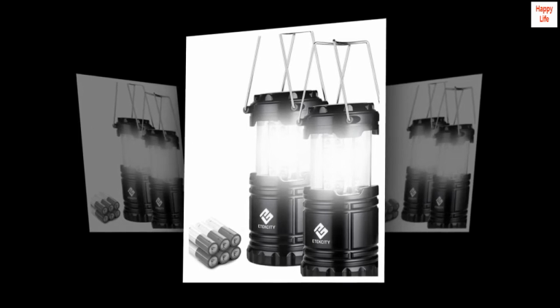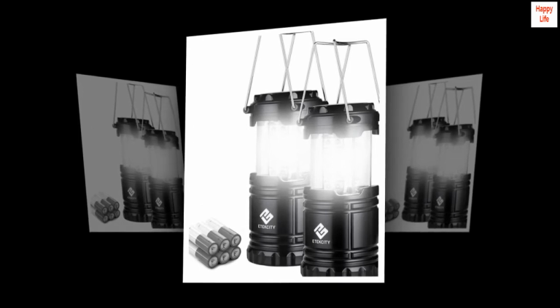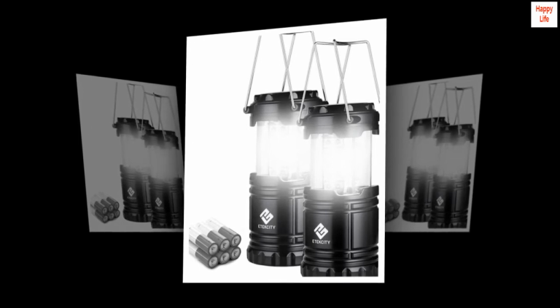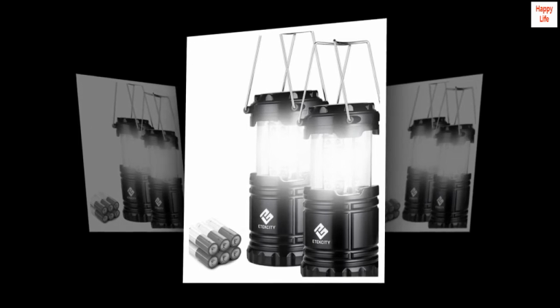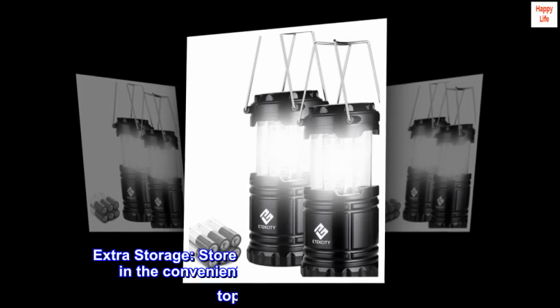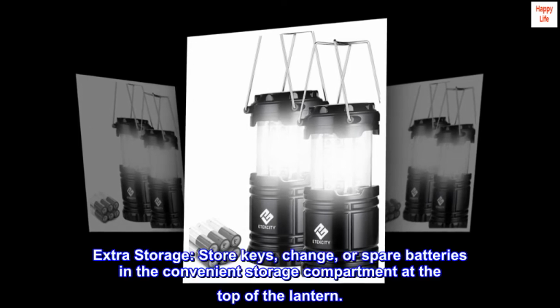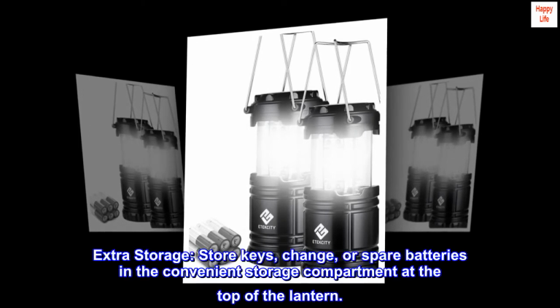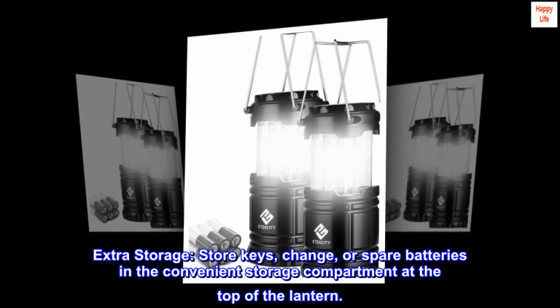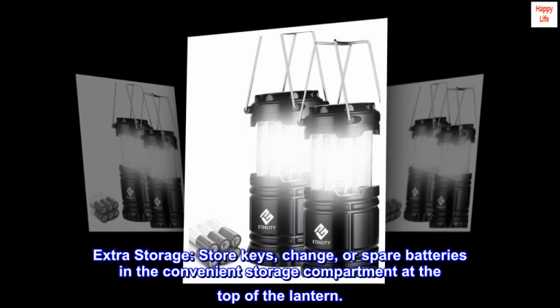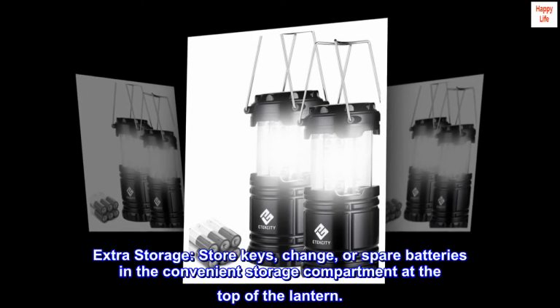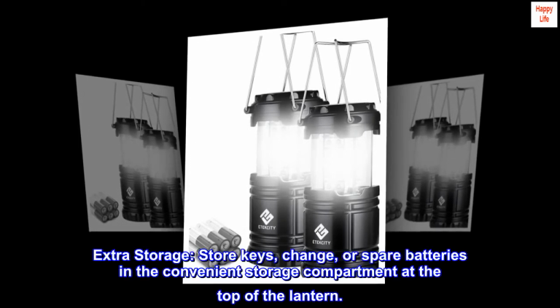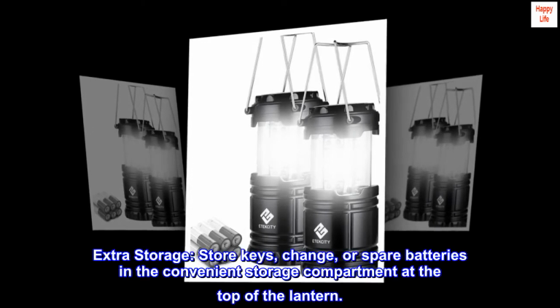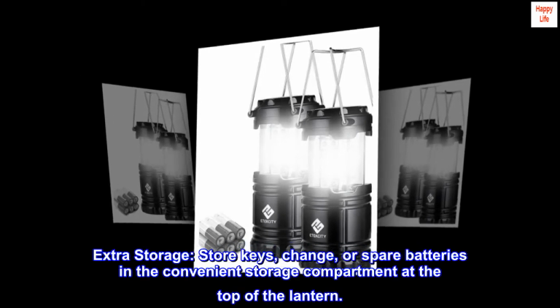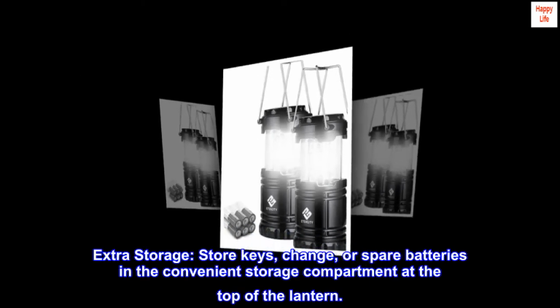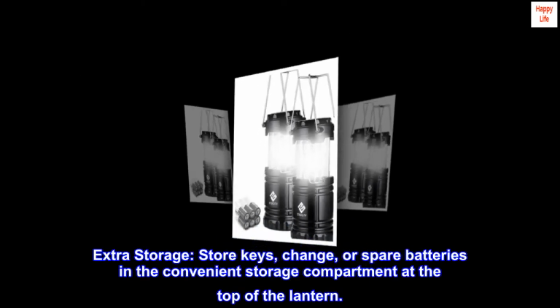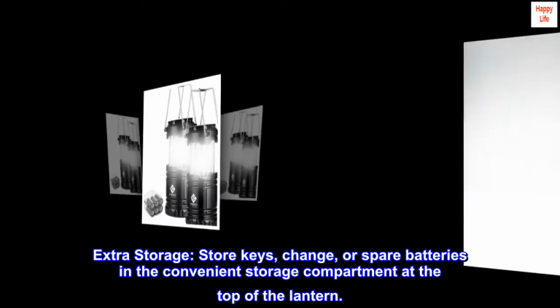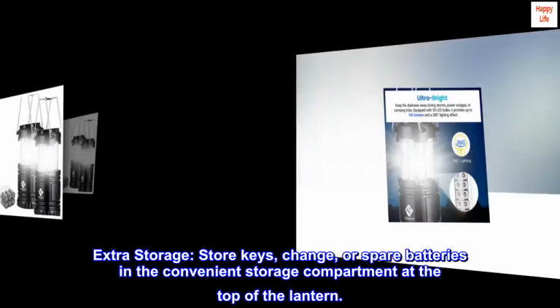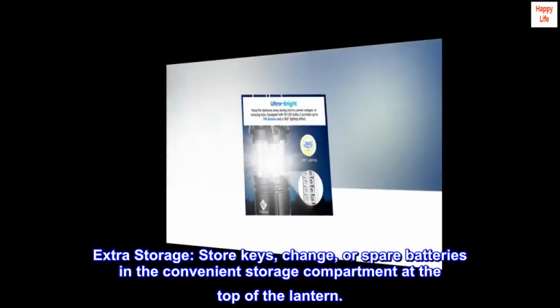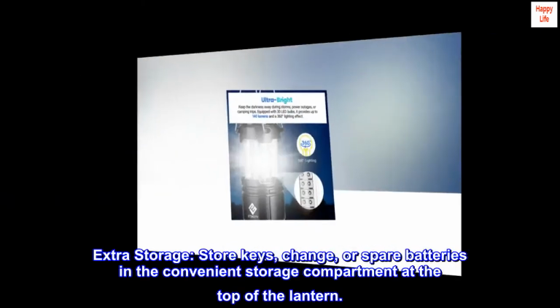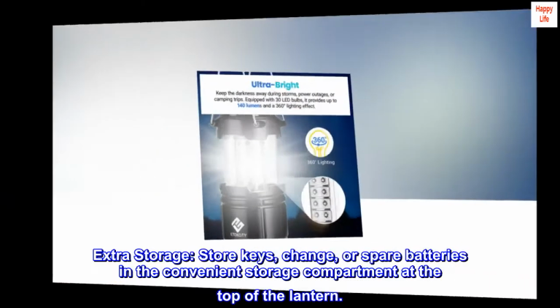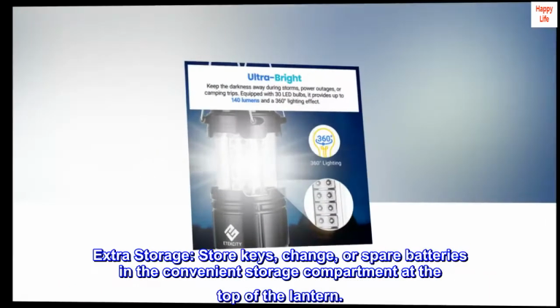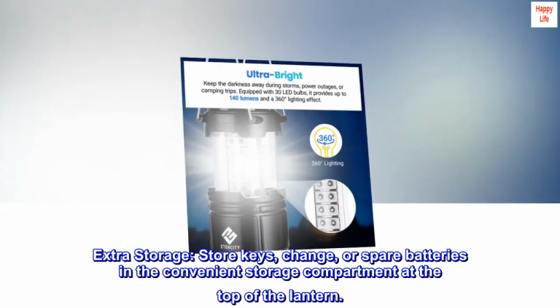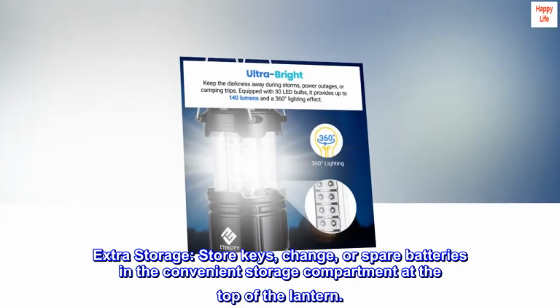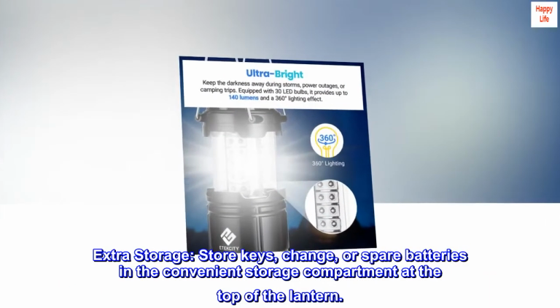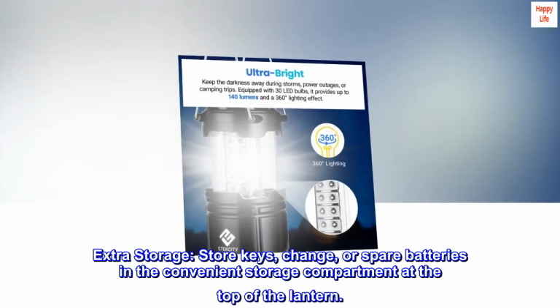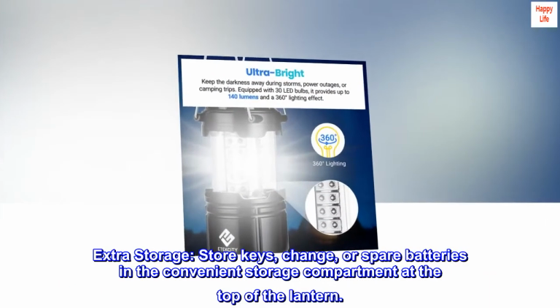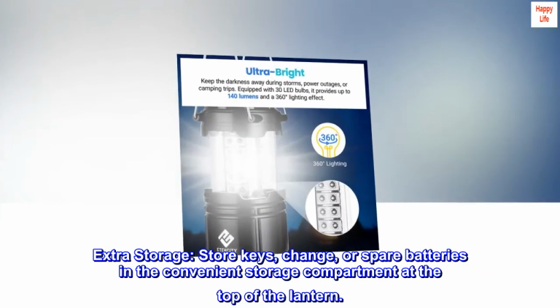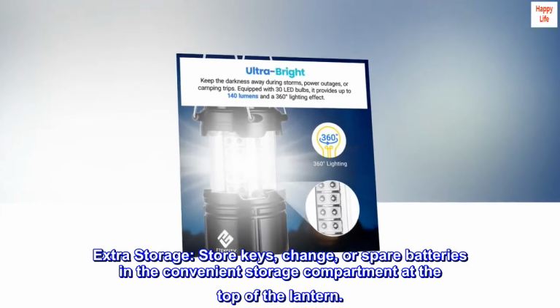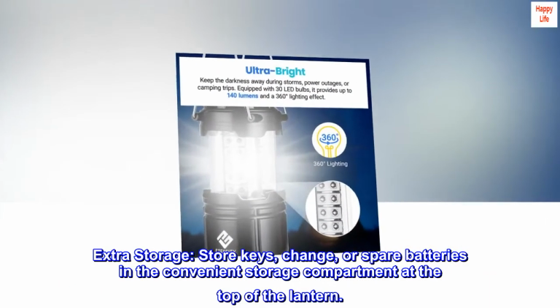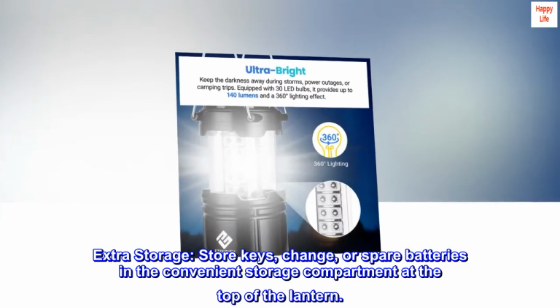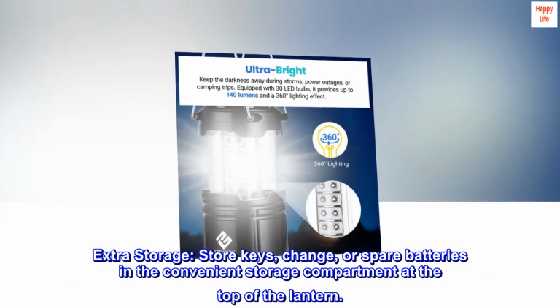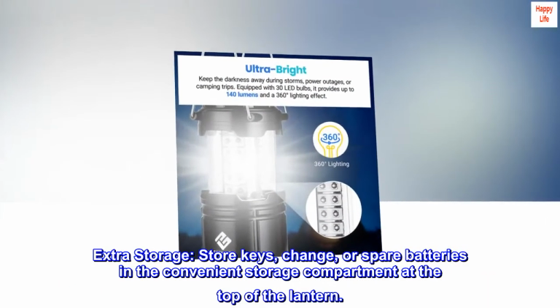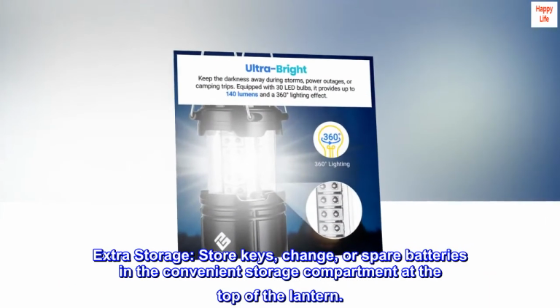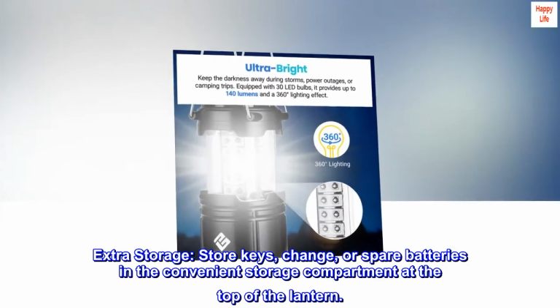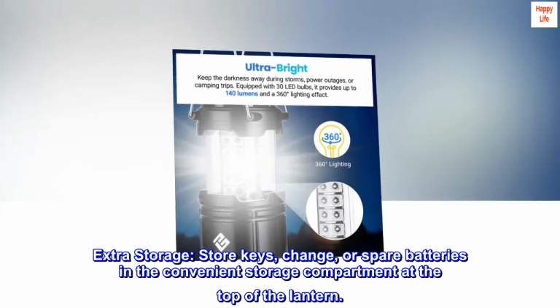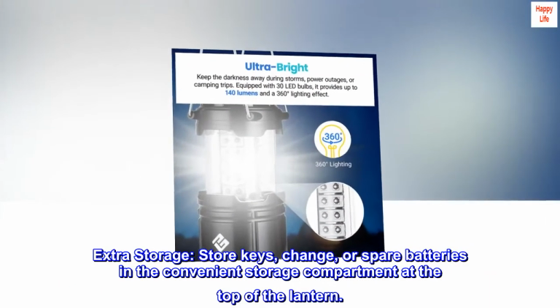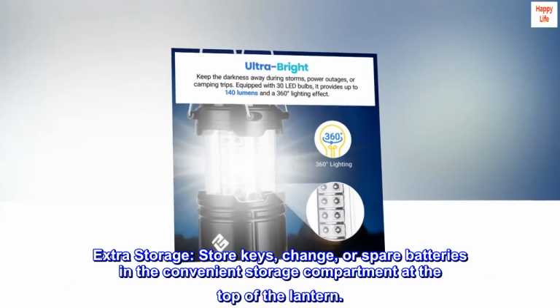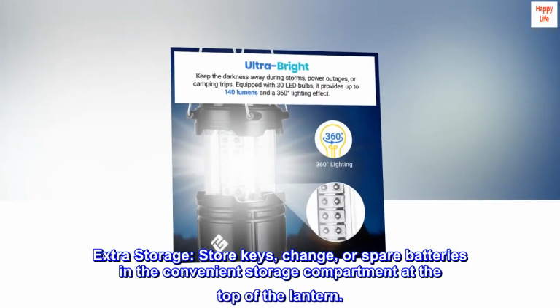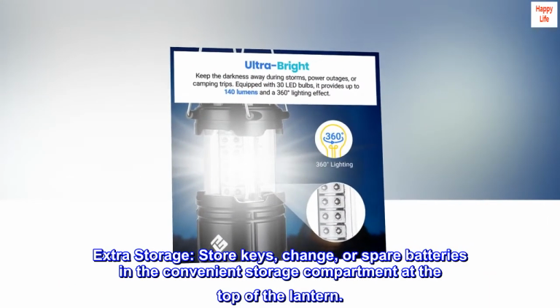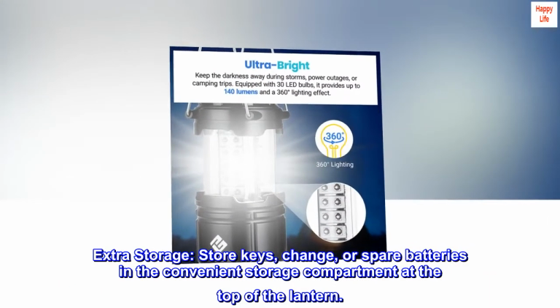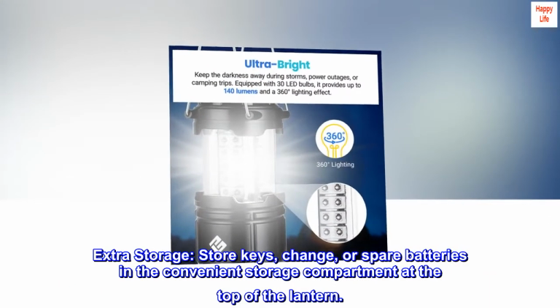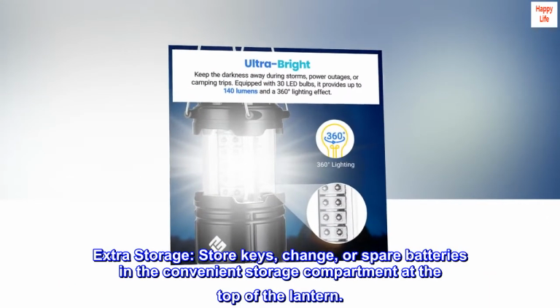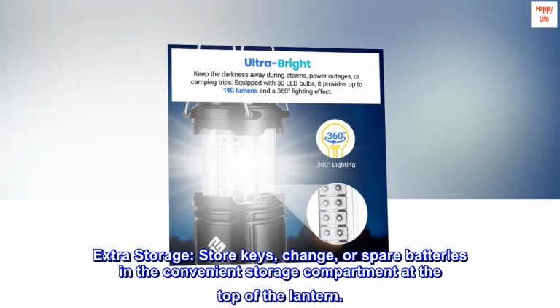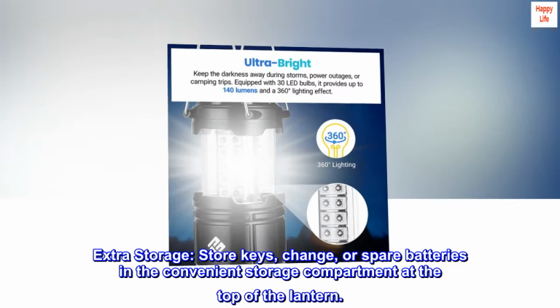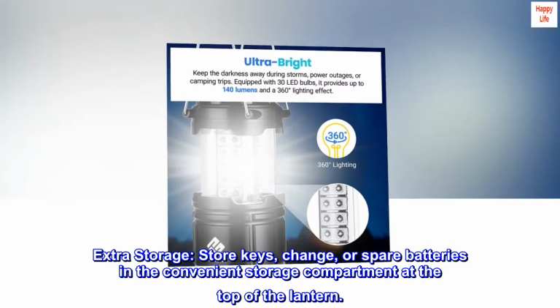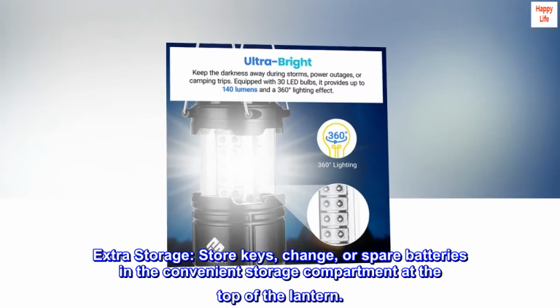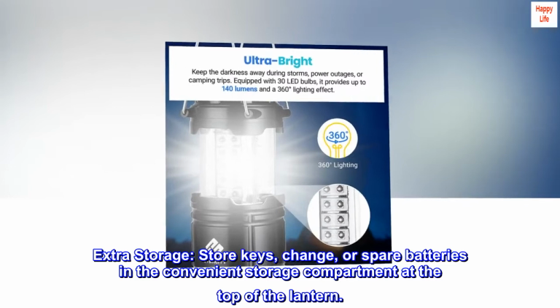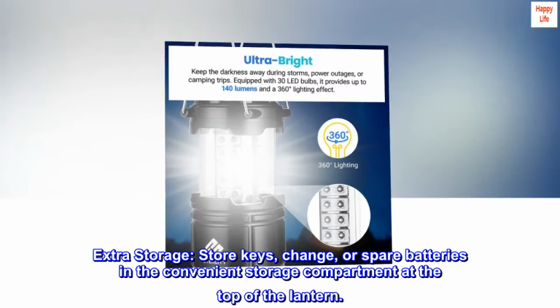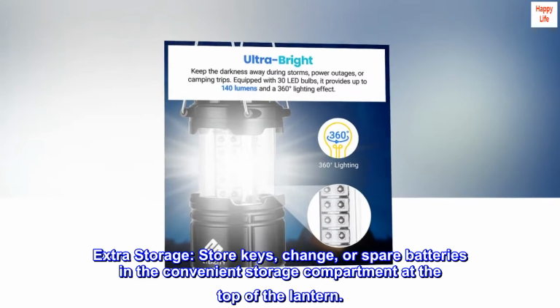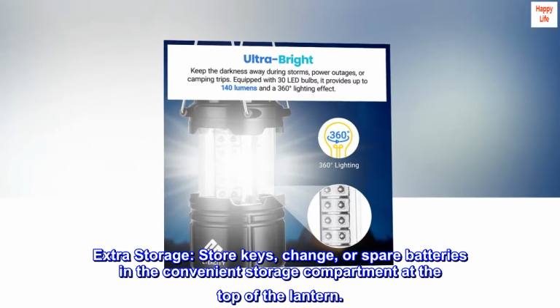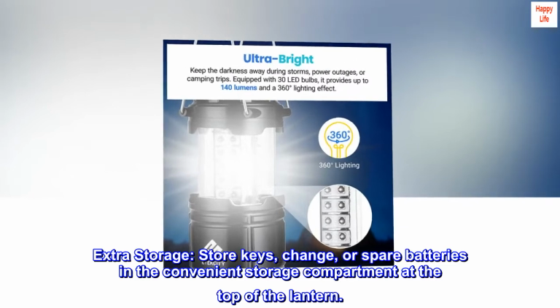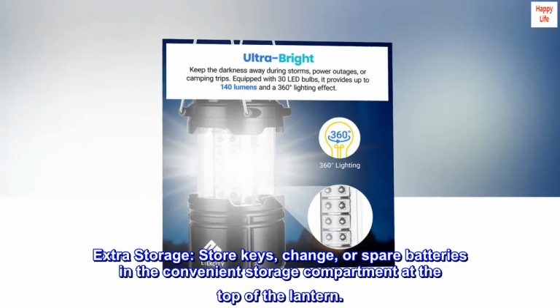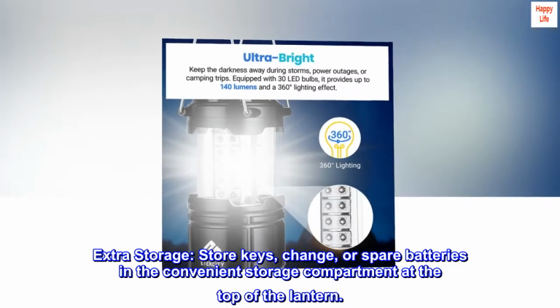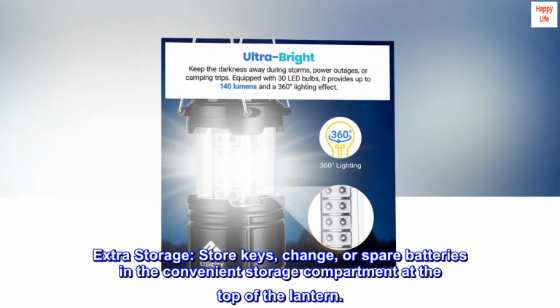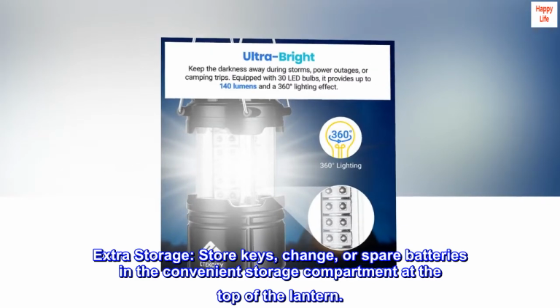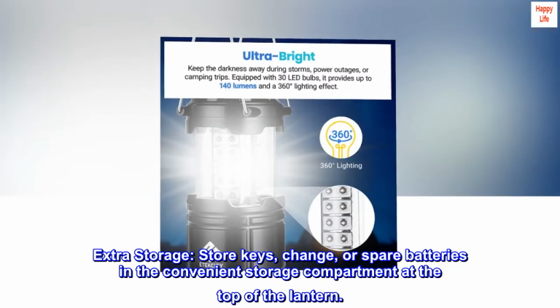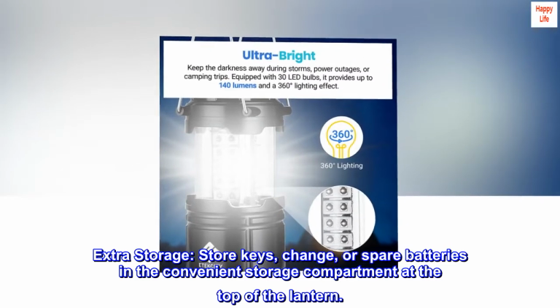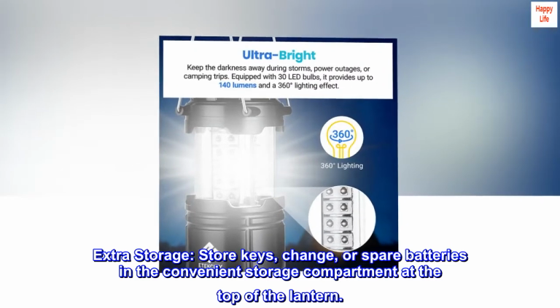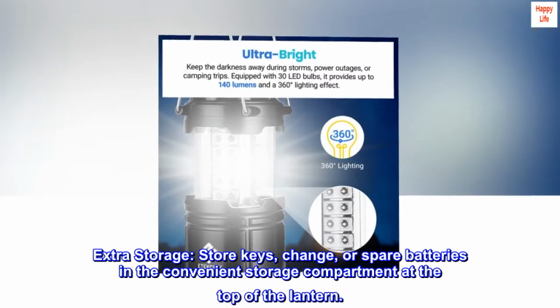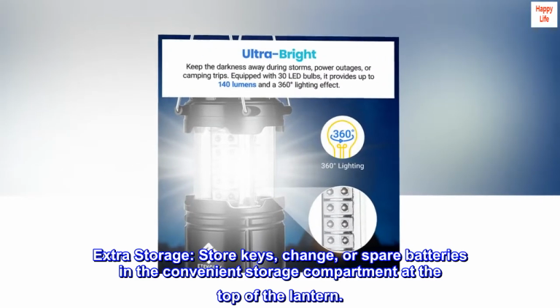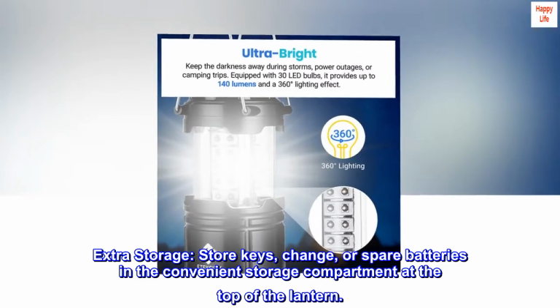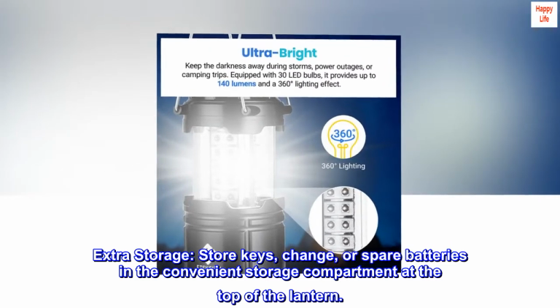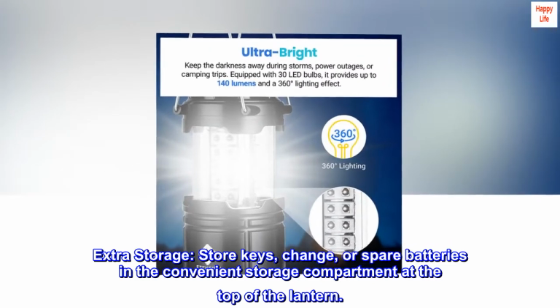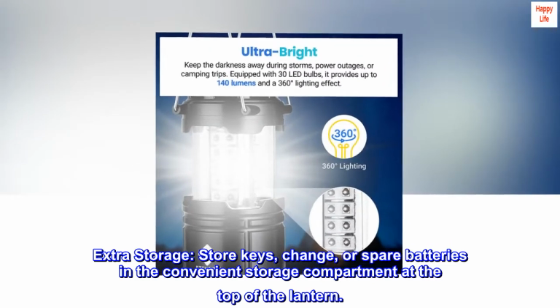Extra storage. Store keys, change, or spare batteries in the convenient storage compartment at the top of the lantern.